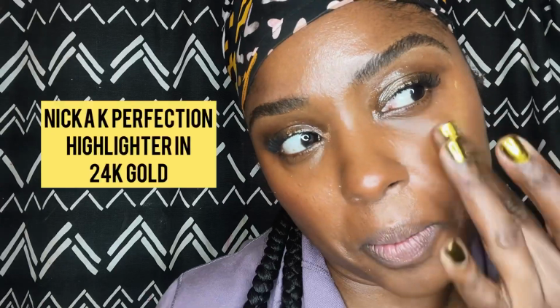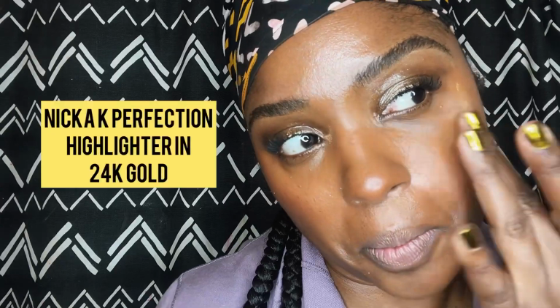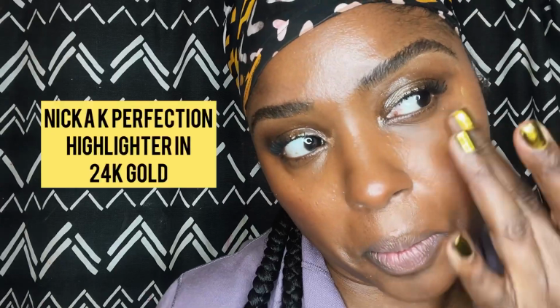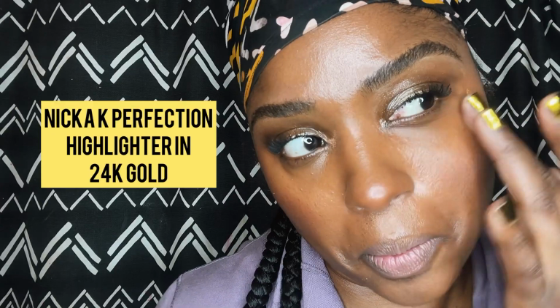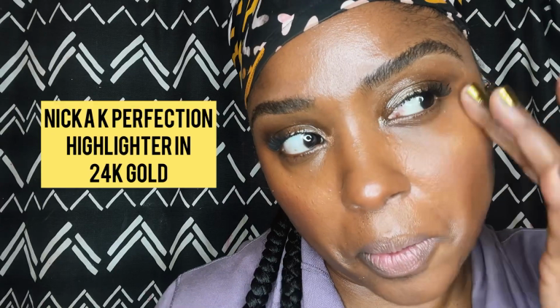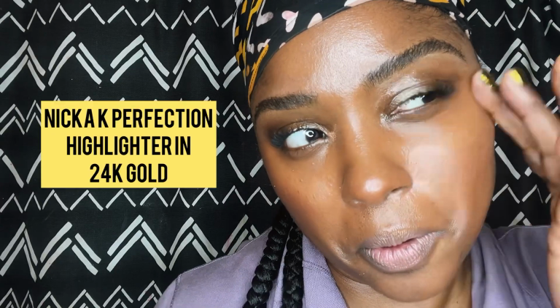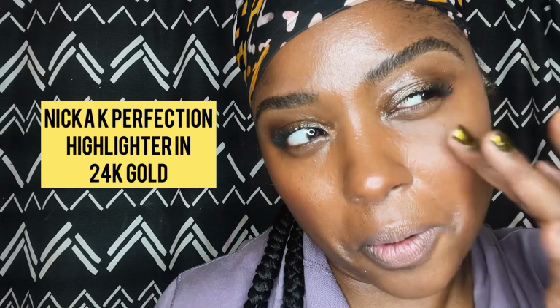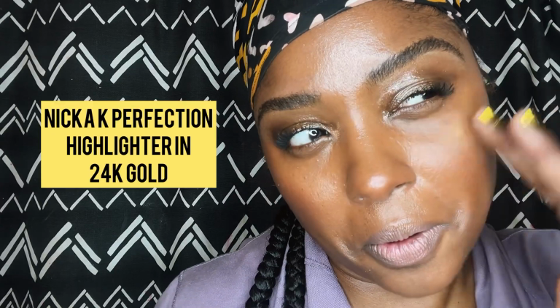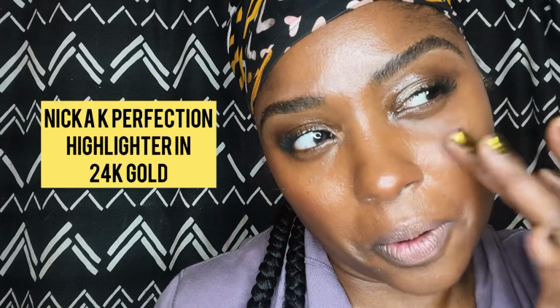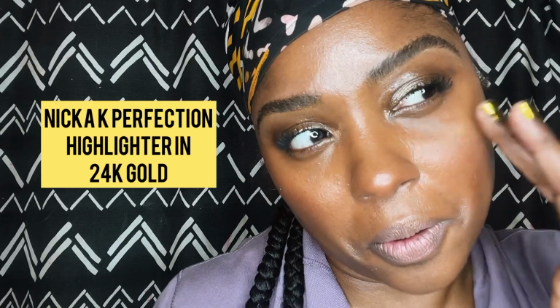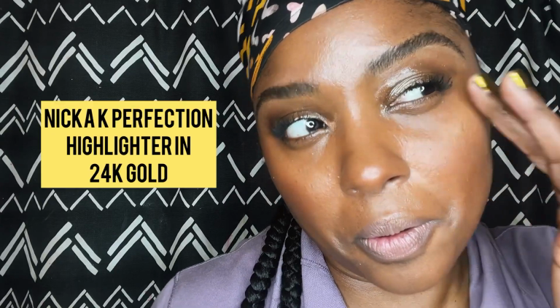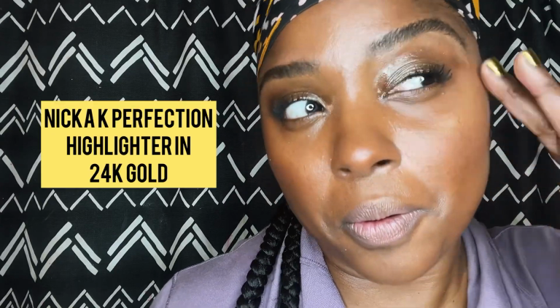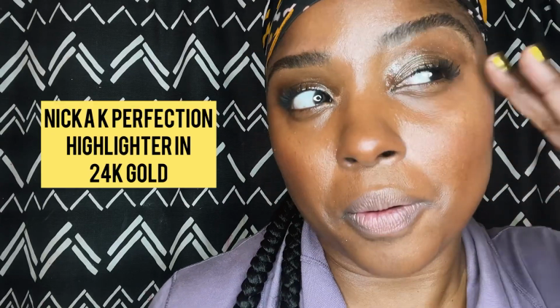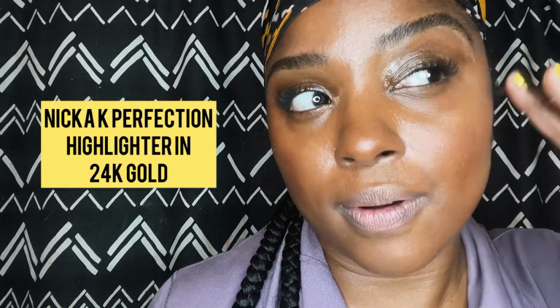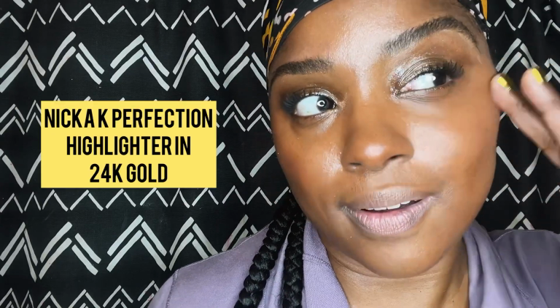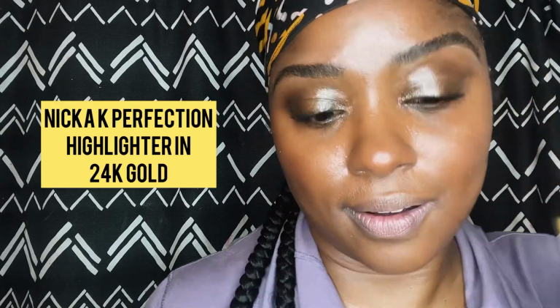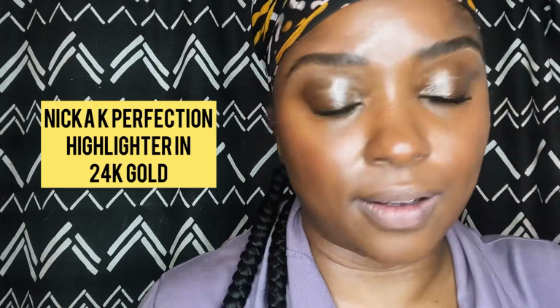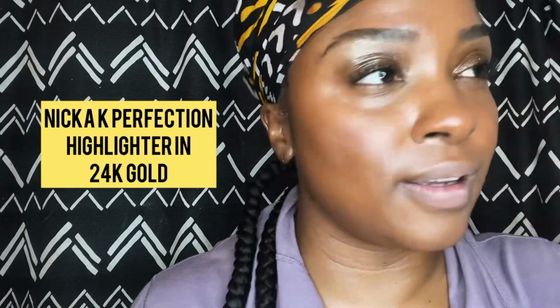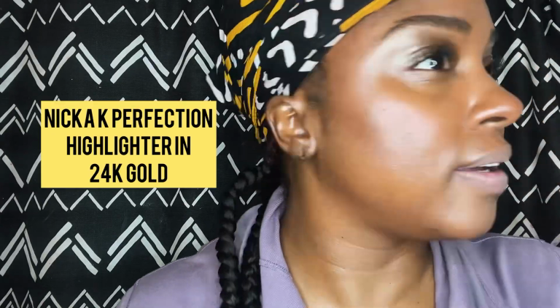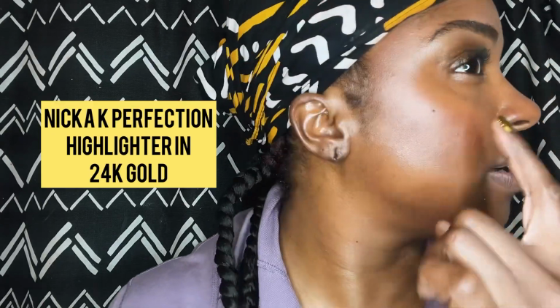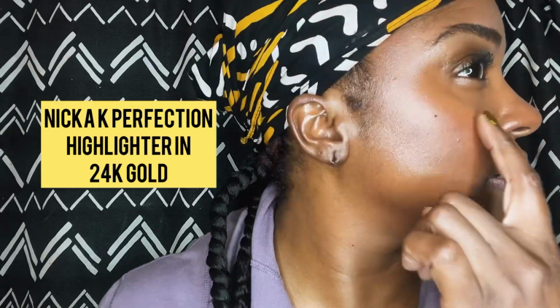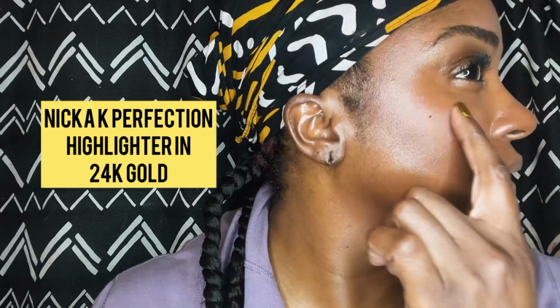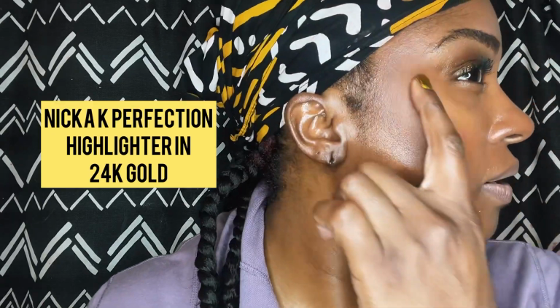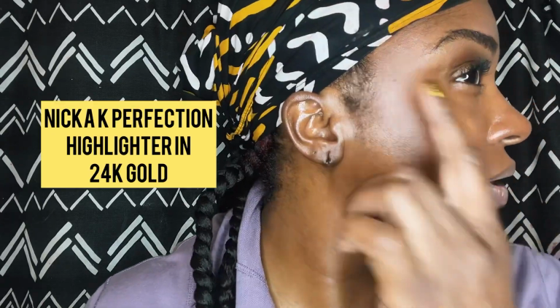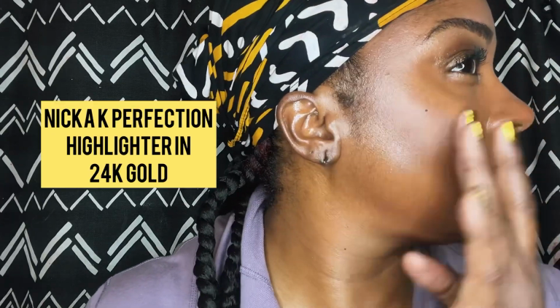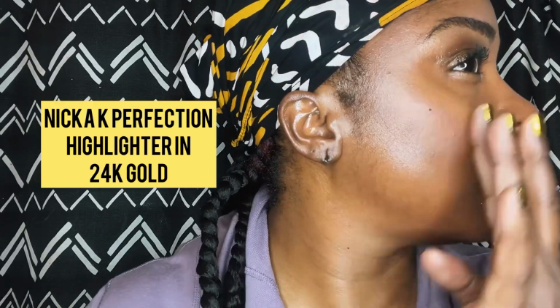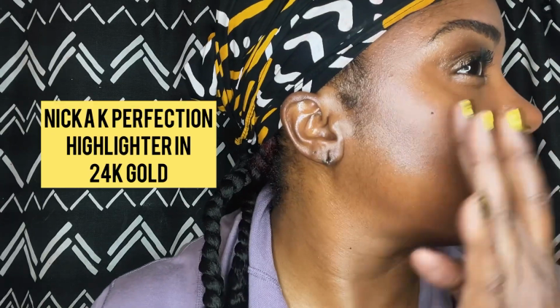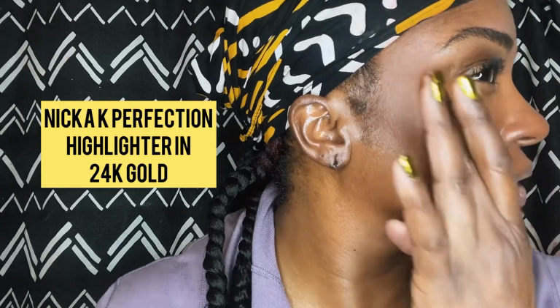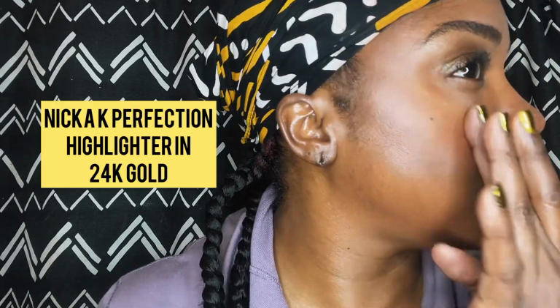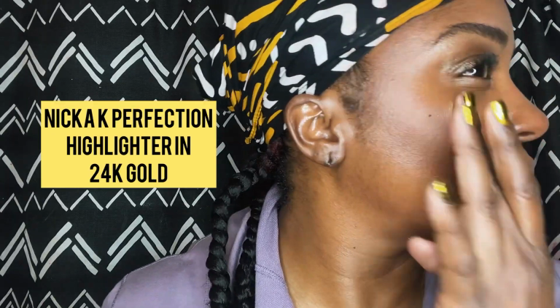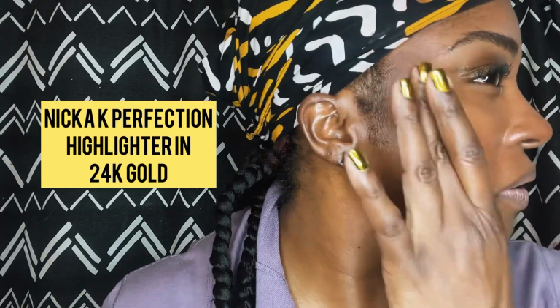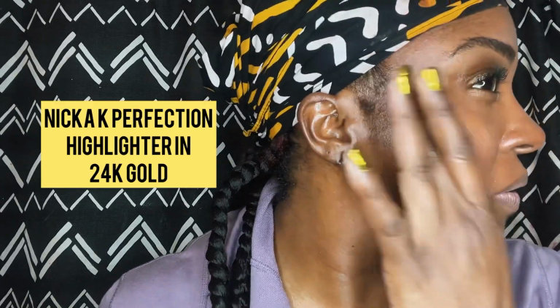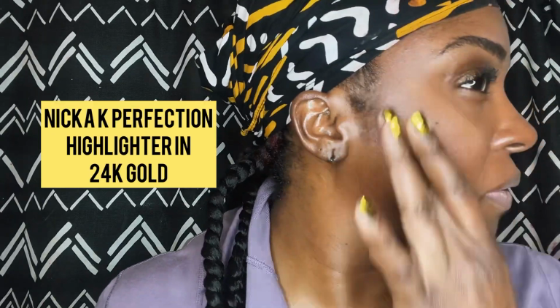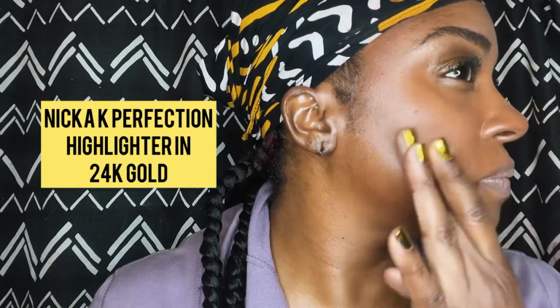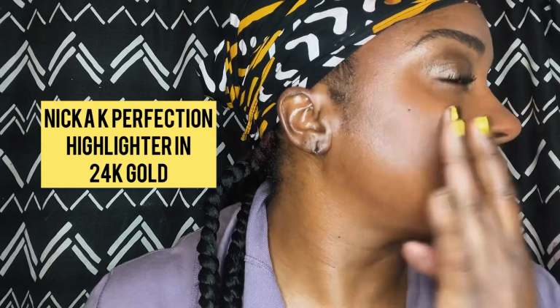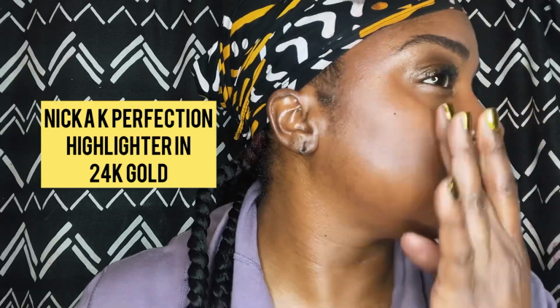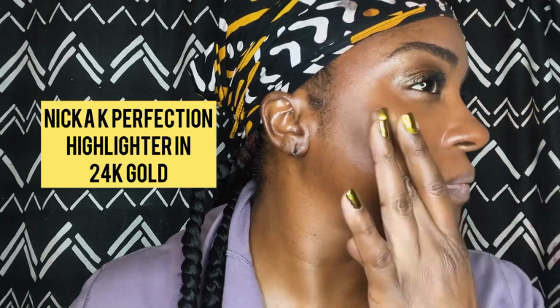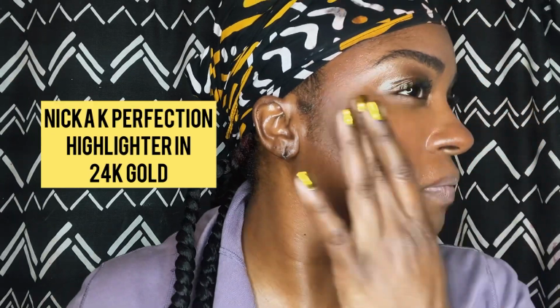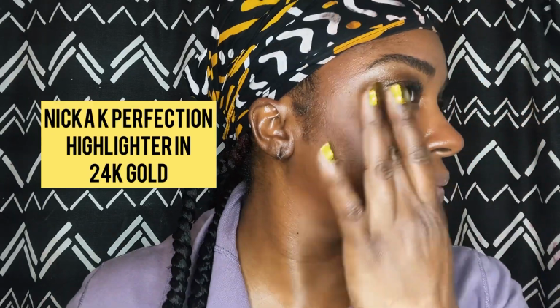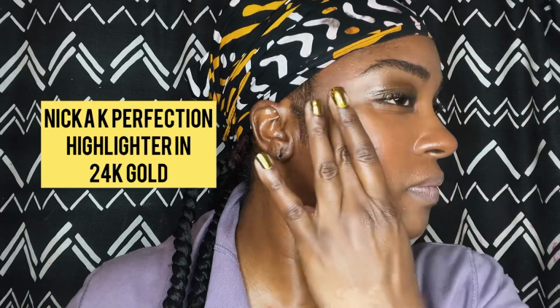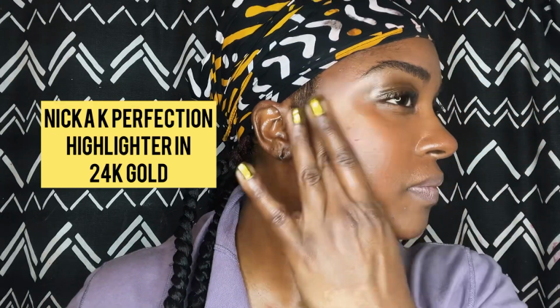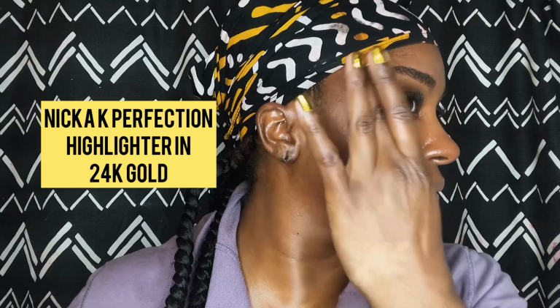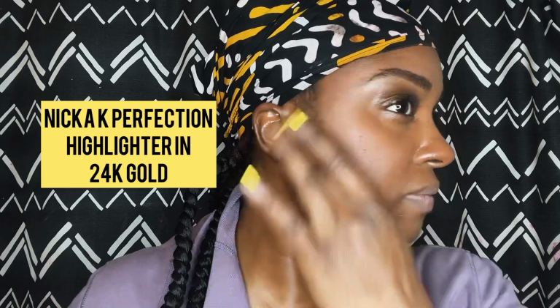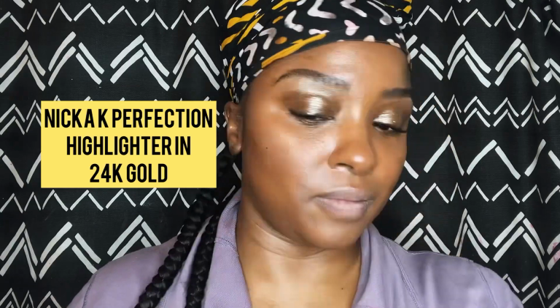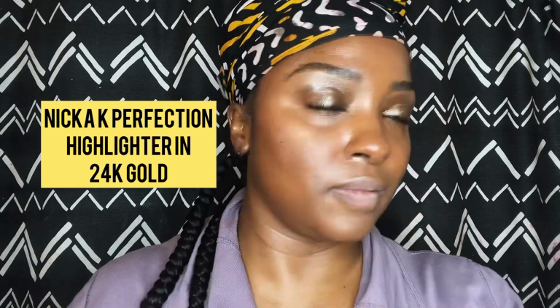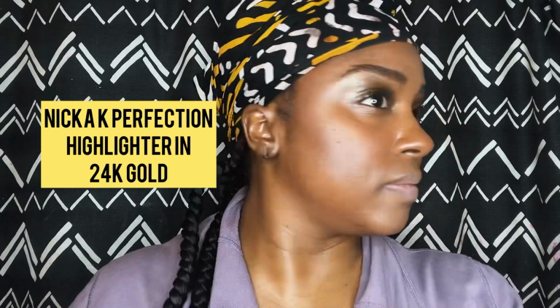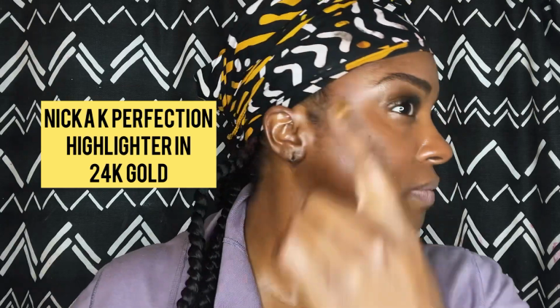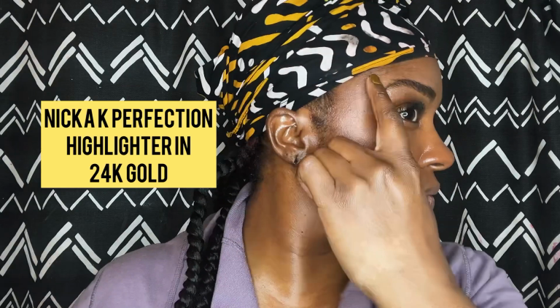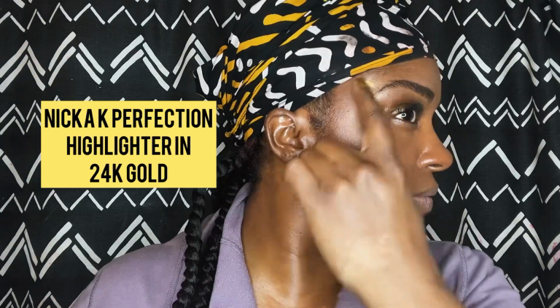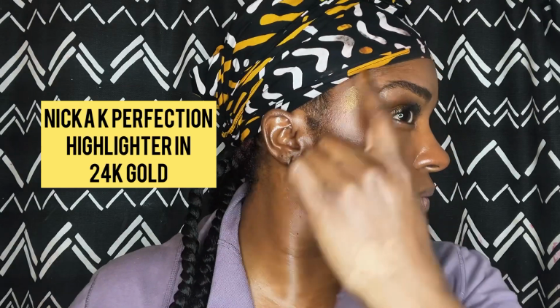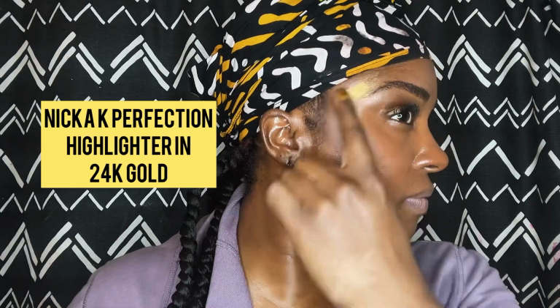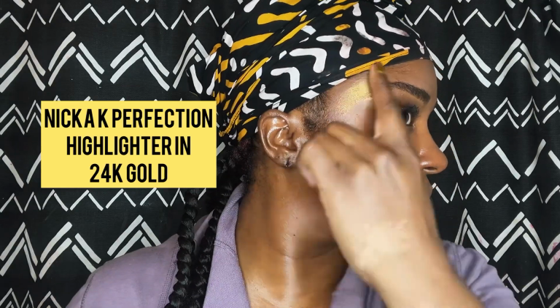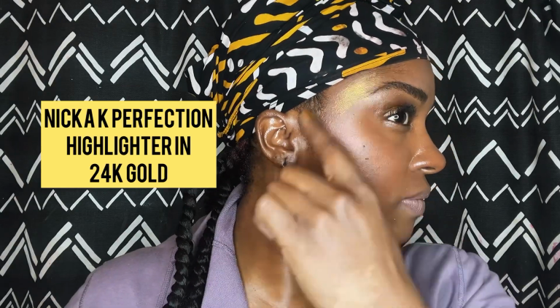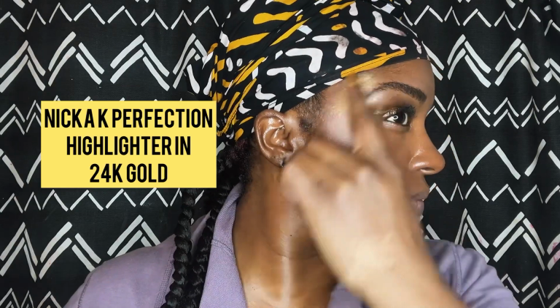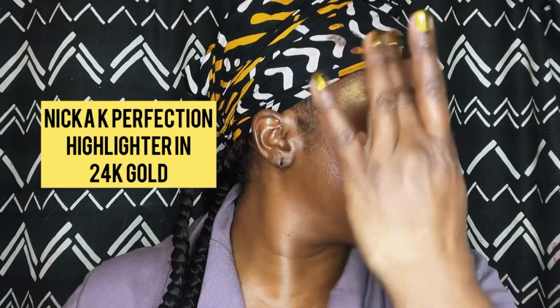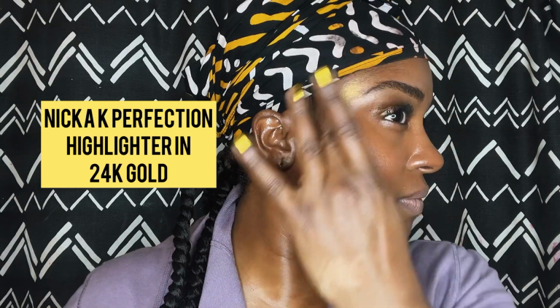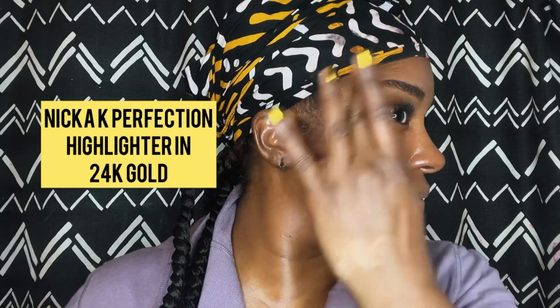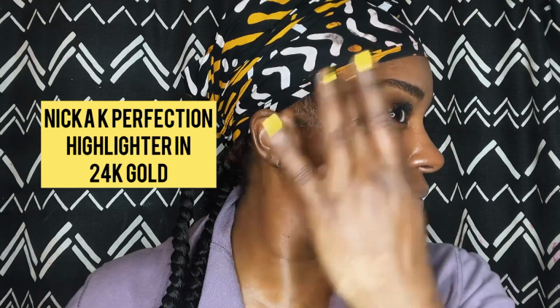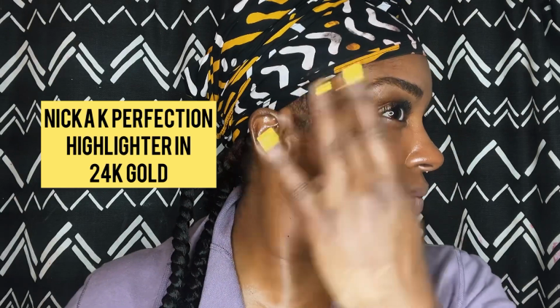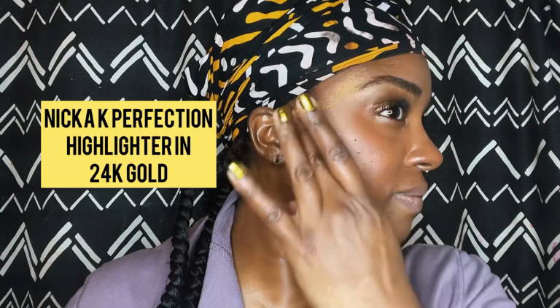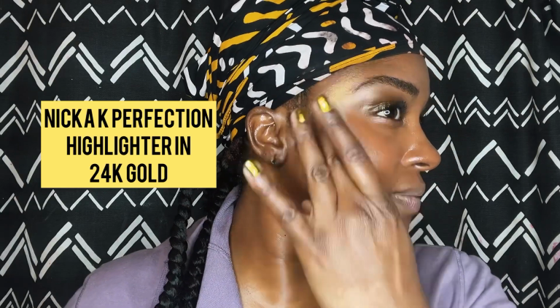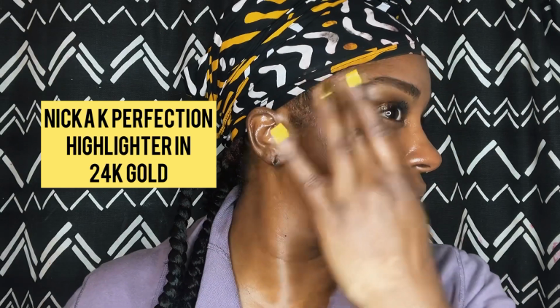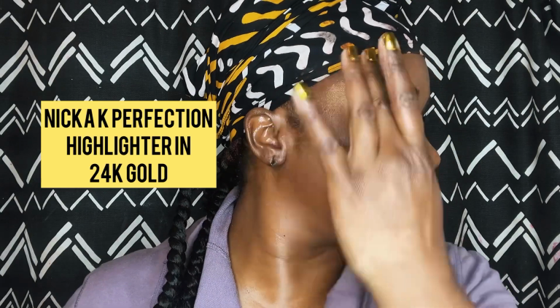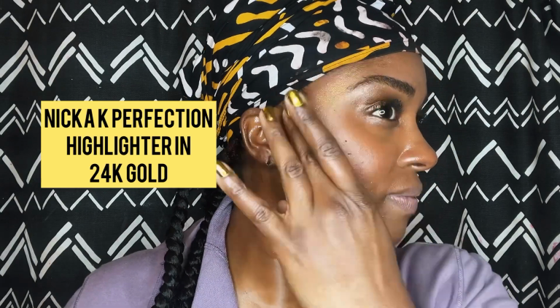From there I'm using my NYX Highlighting Powder. I love it because it's super gold and it gives me a nice contrast to my skin.